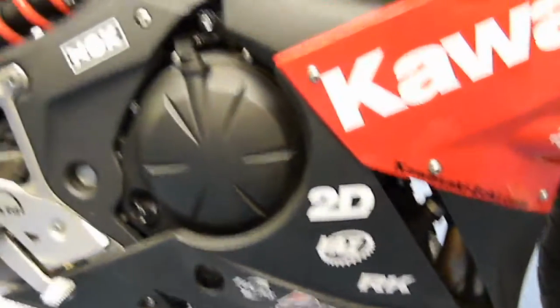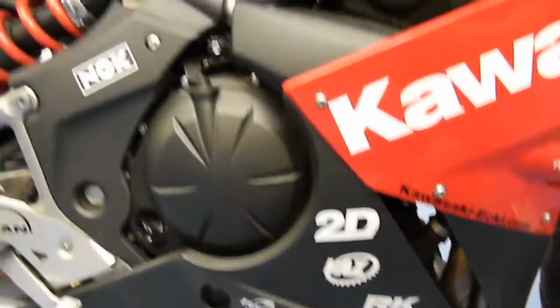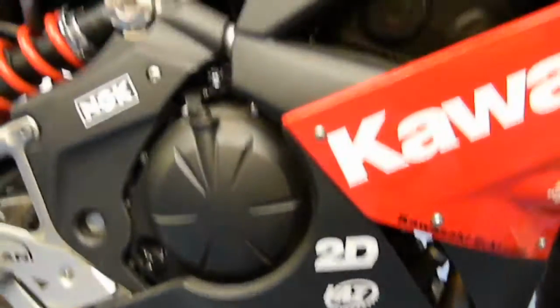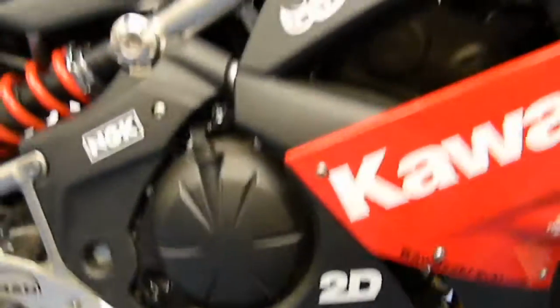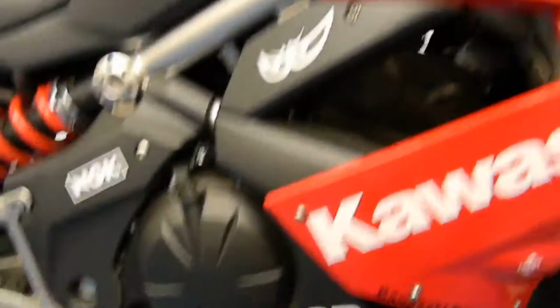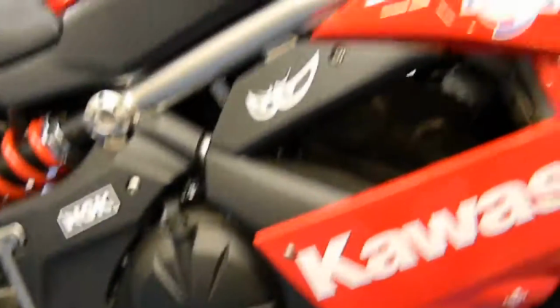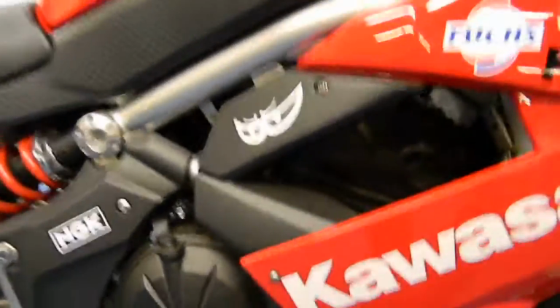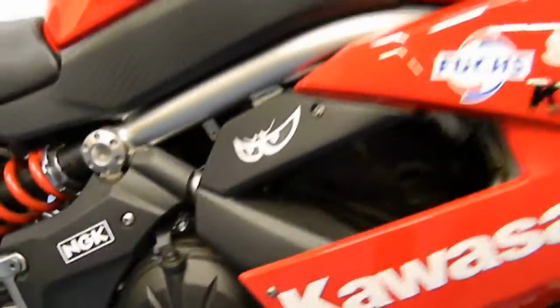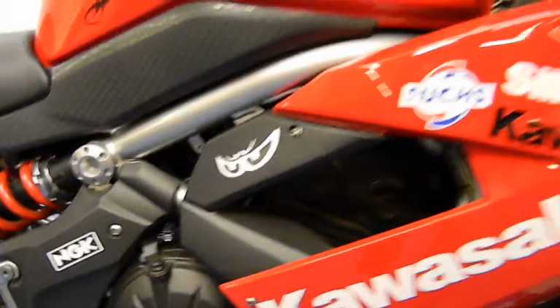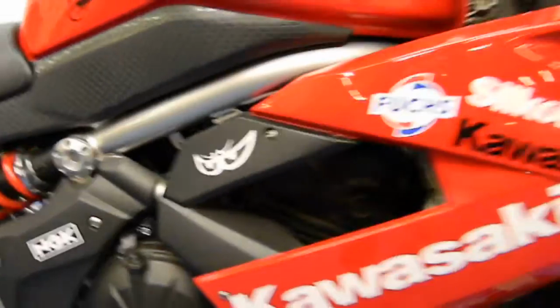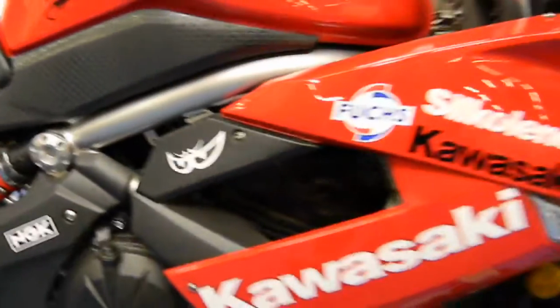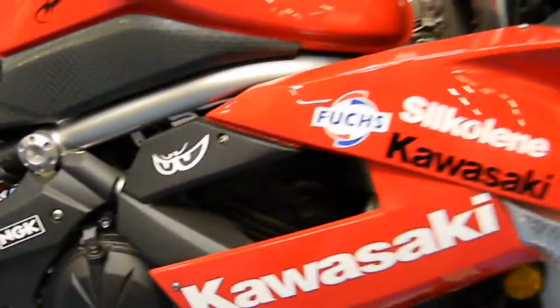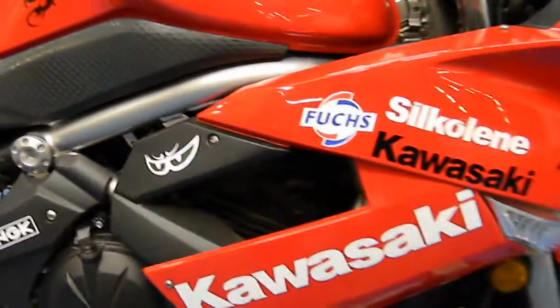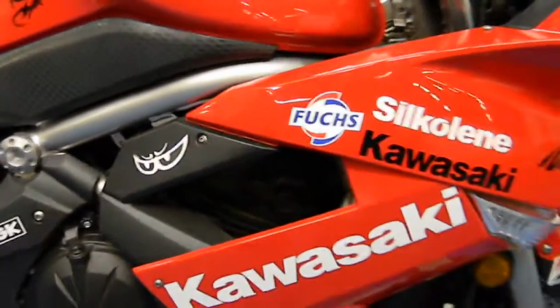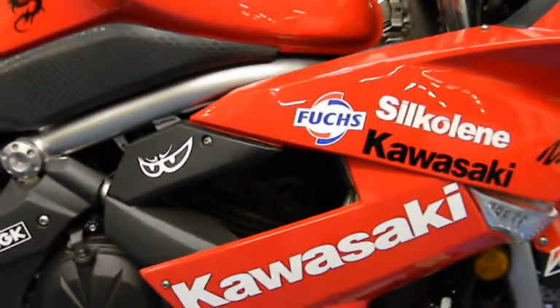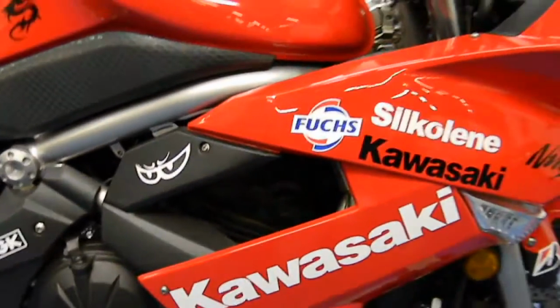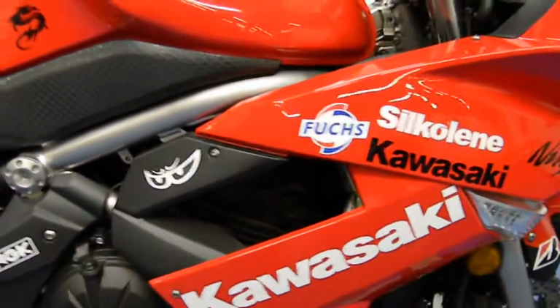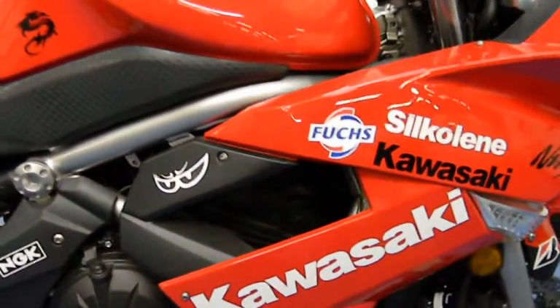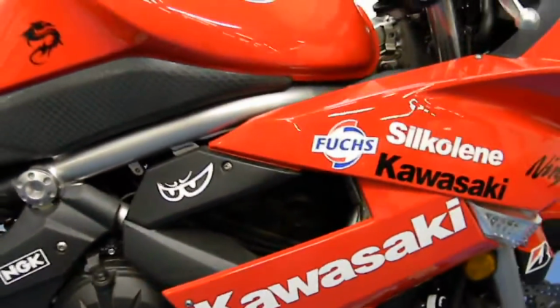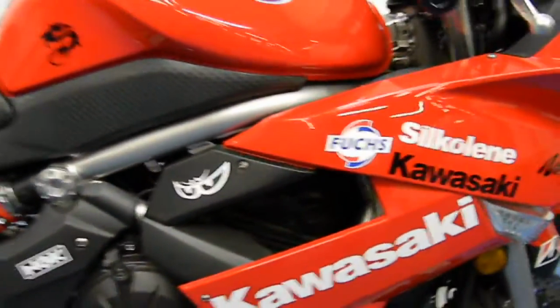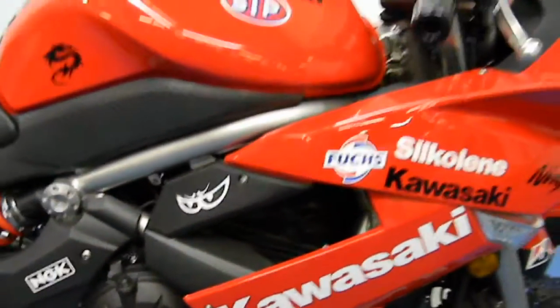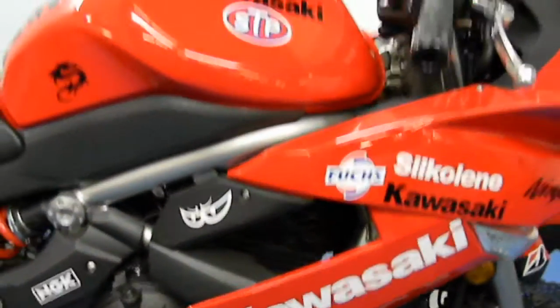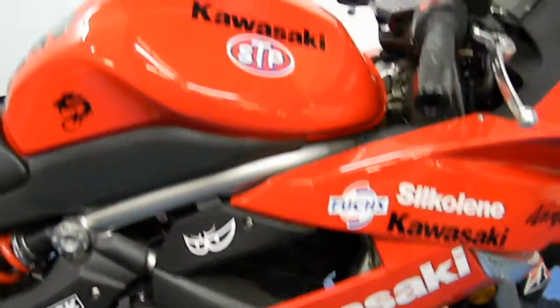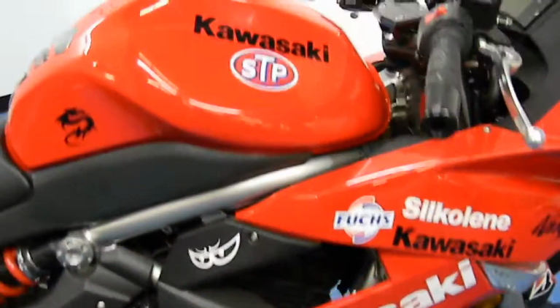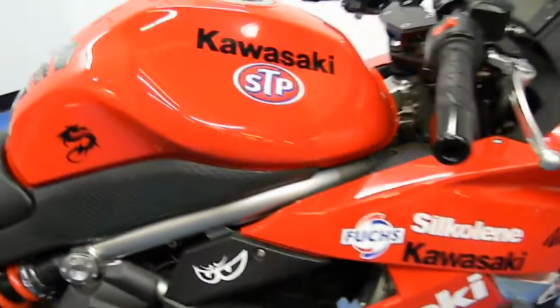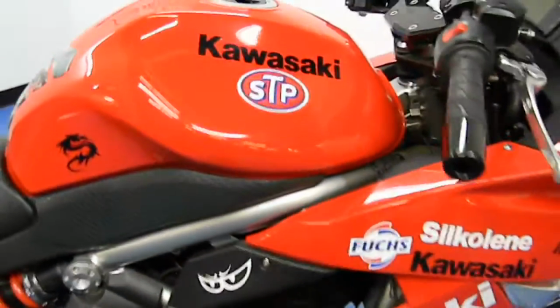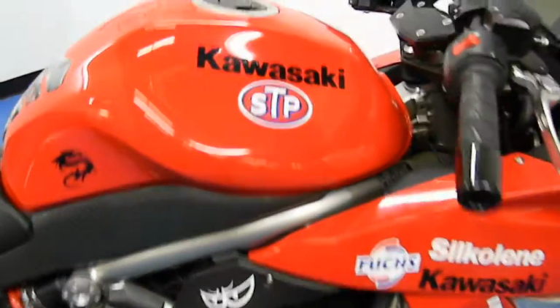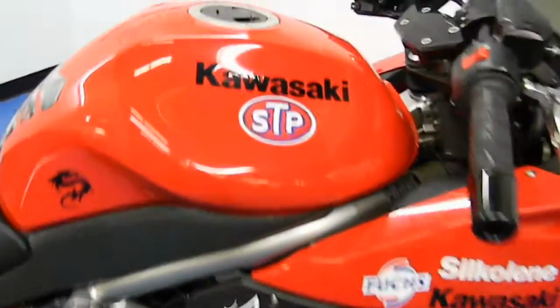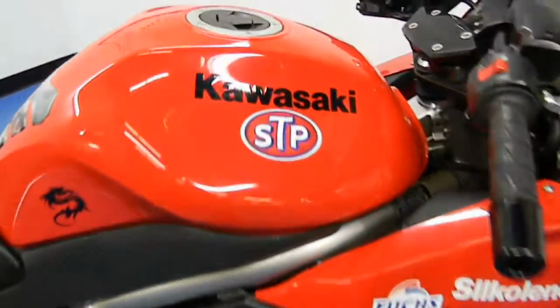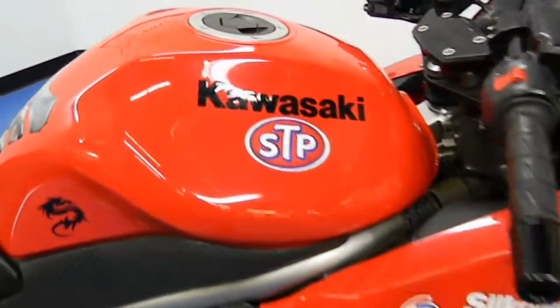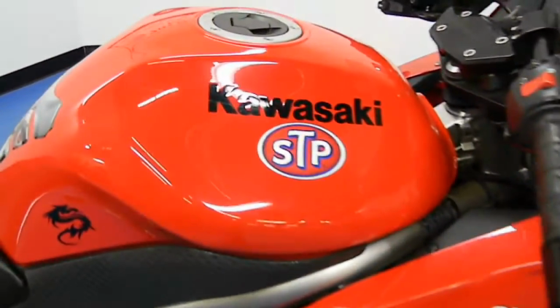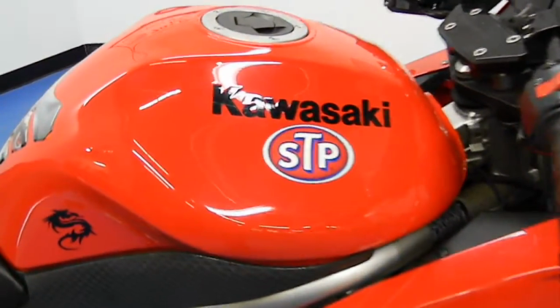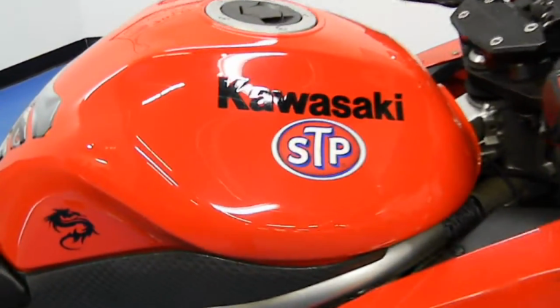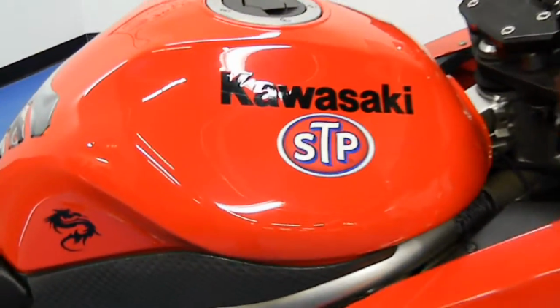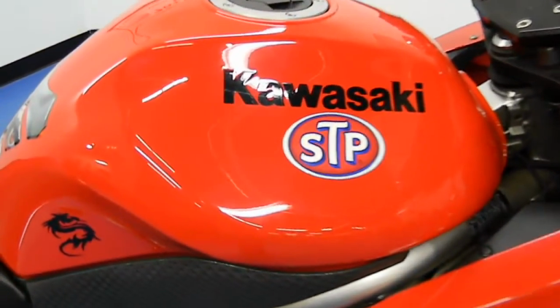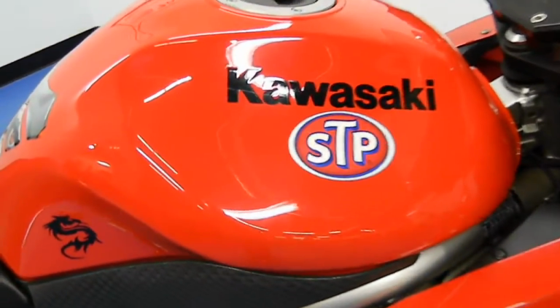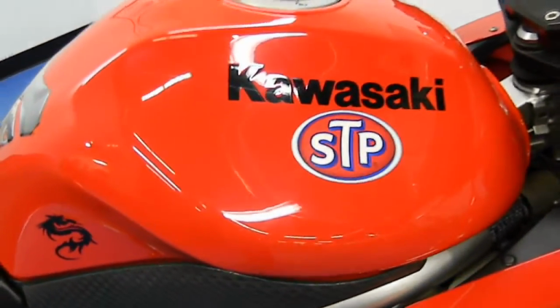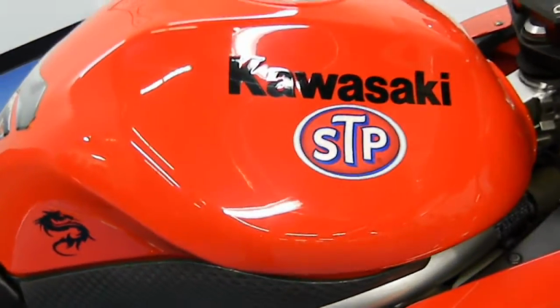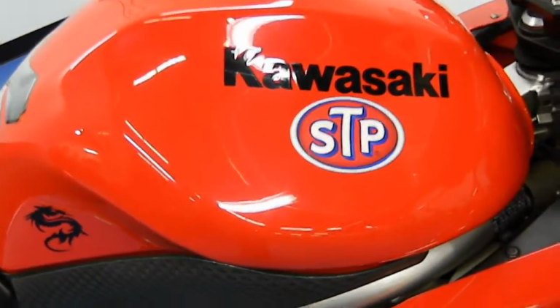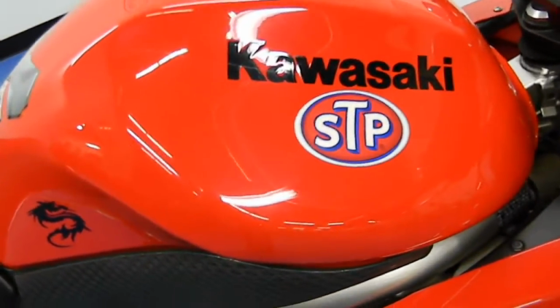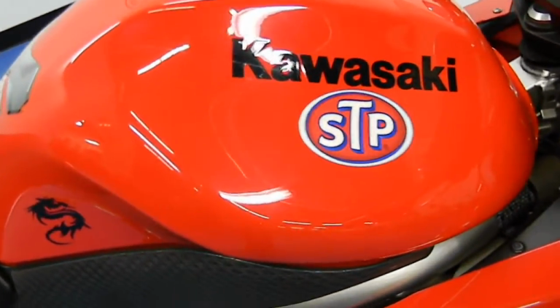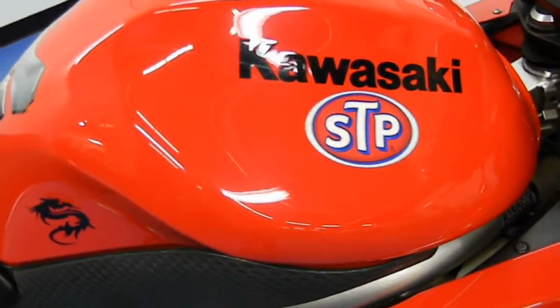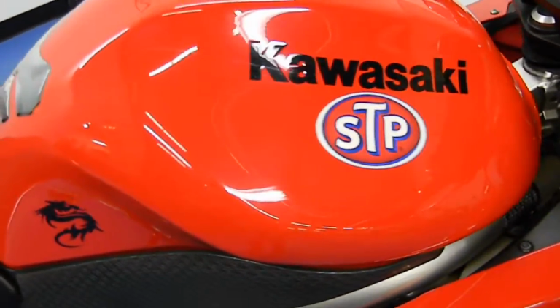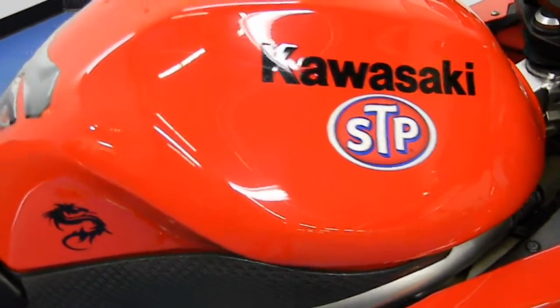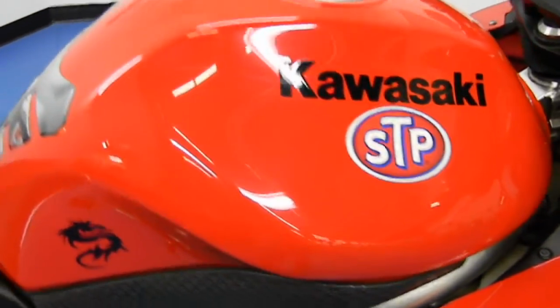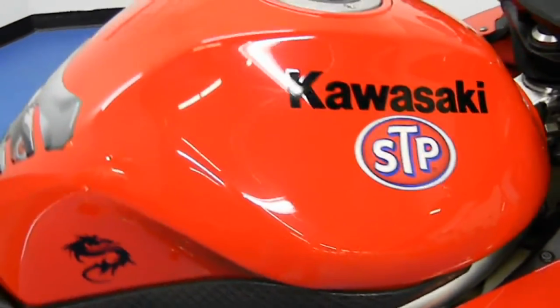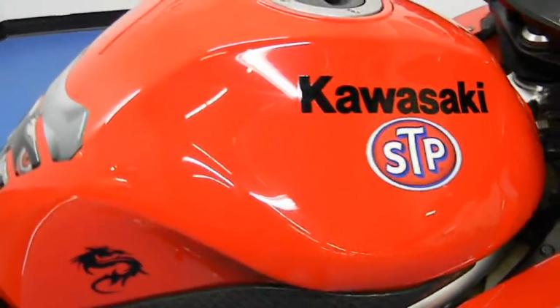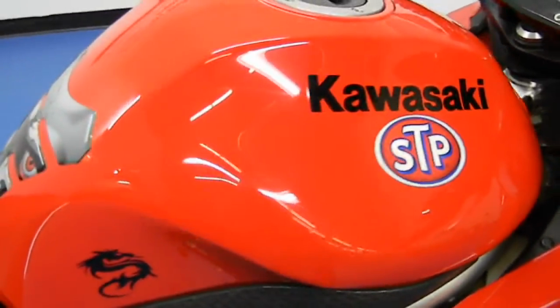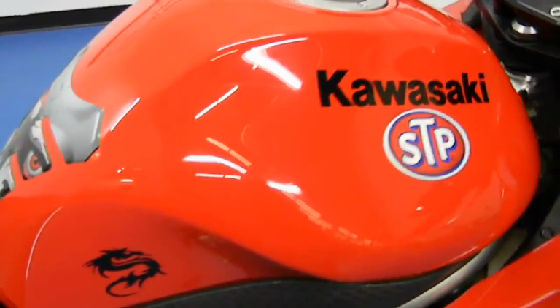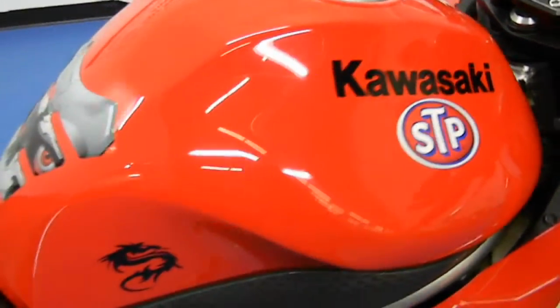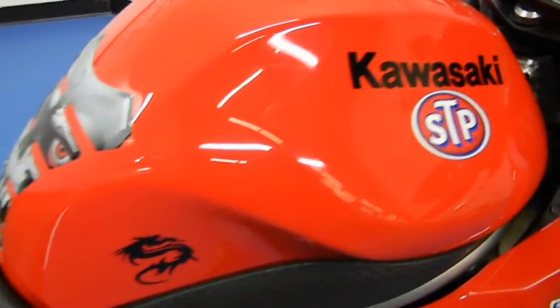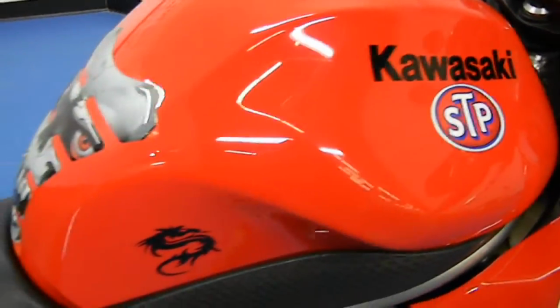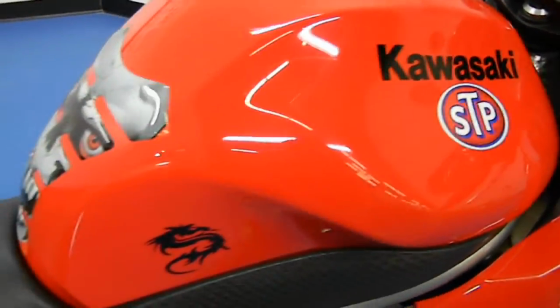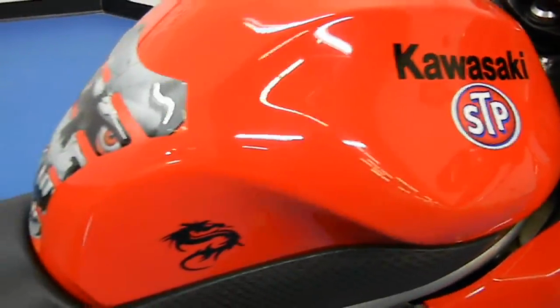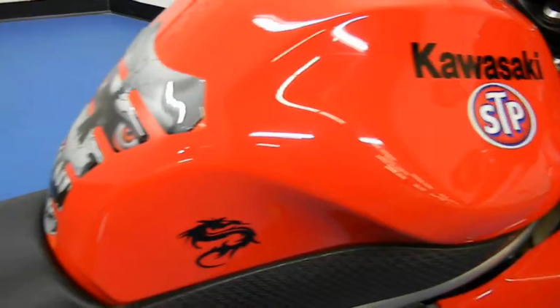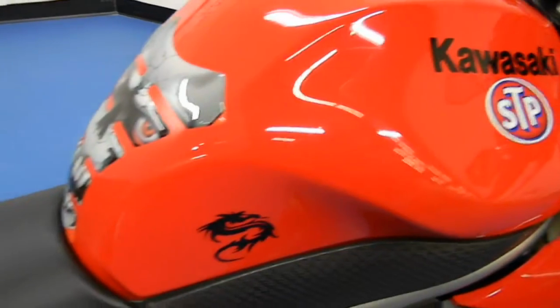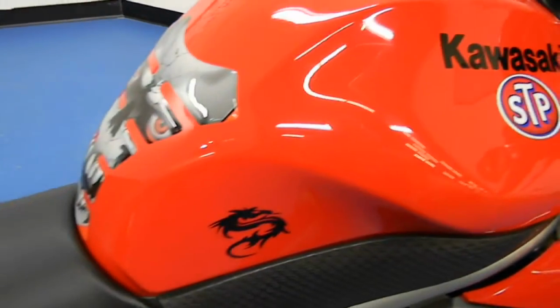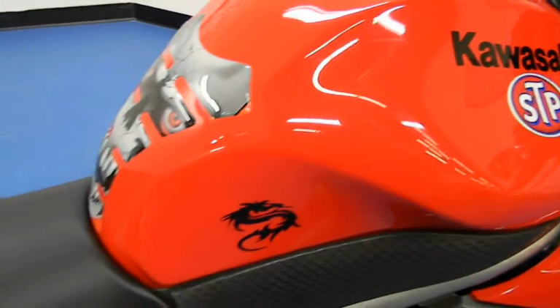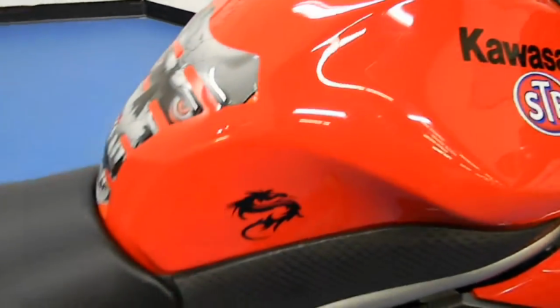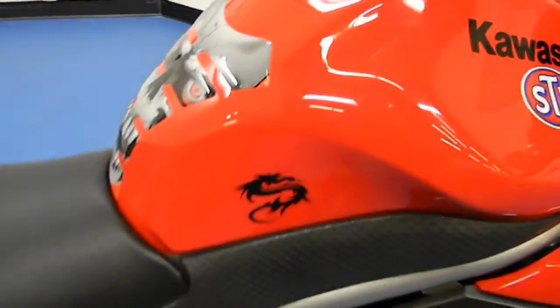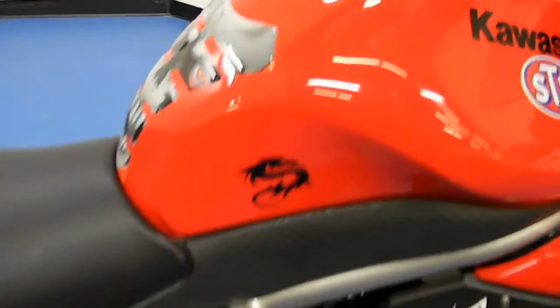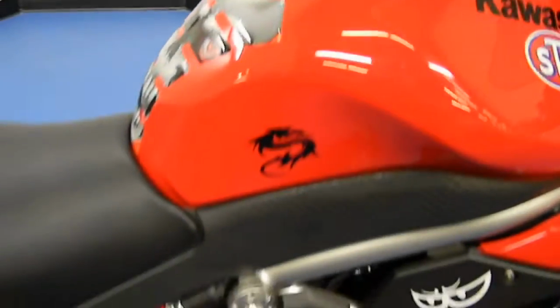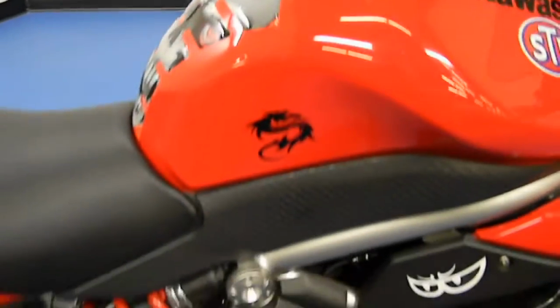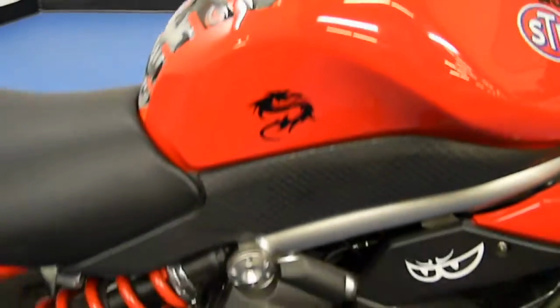These decals look like they were done real well on the tank as well. Tank has no damage, no dings, no scratches. Looks real nice.